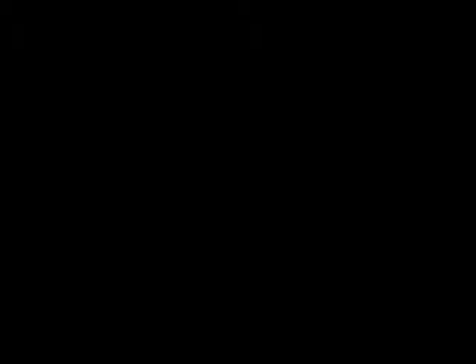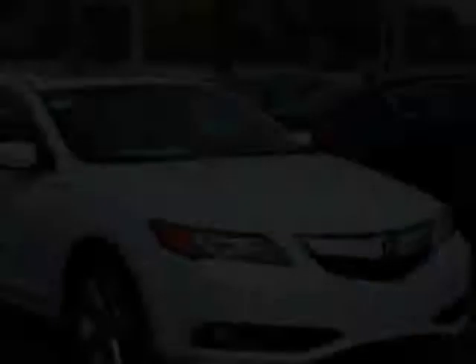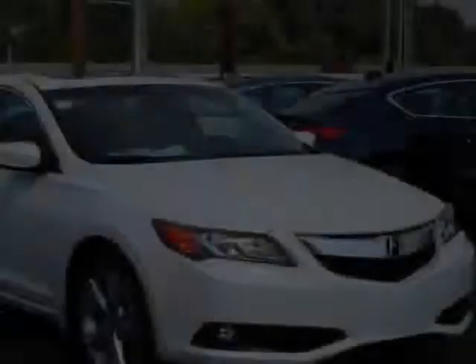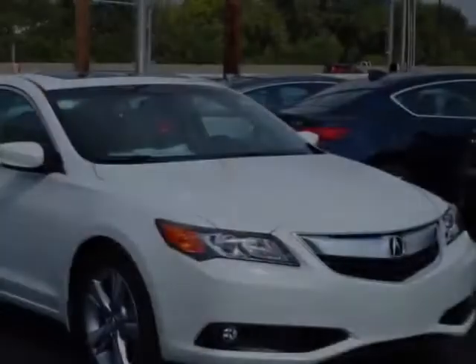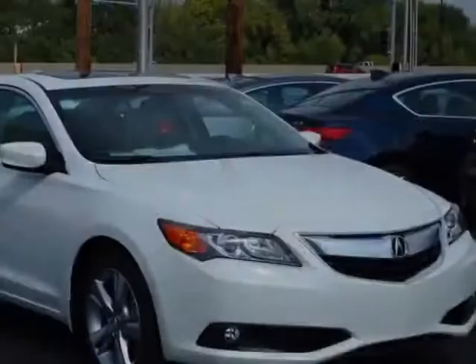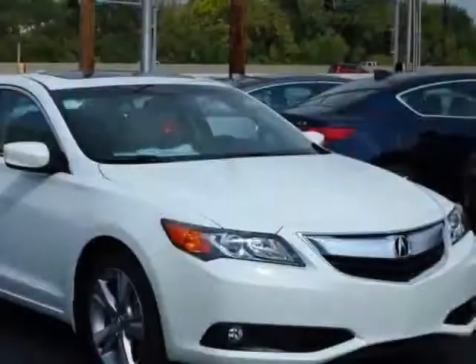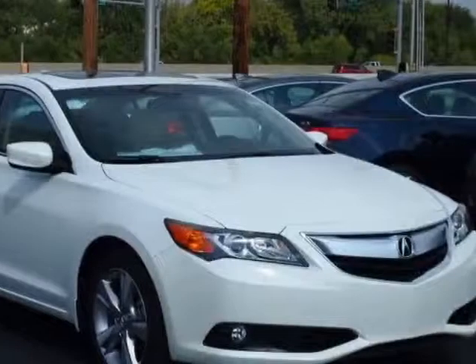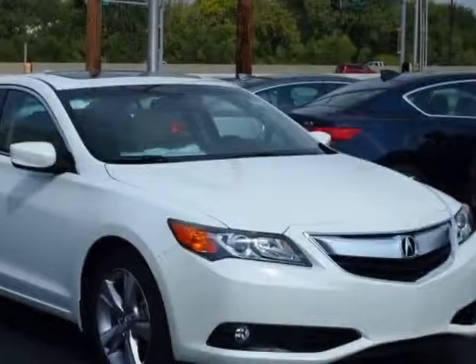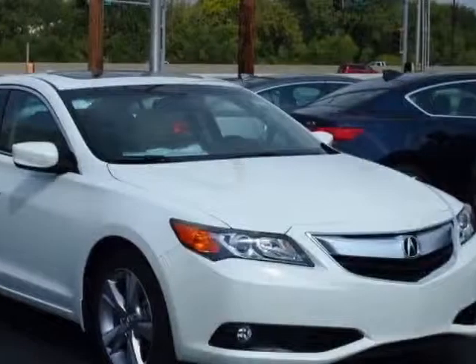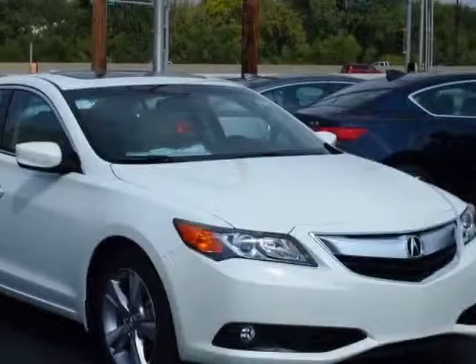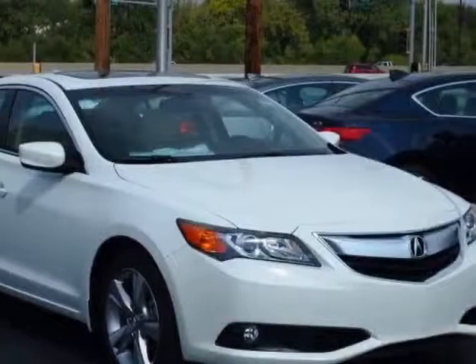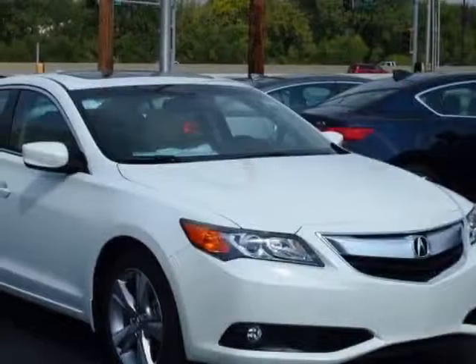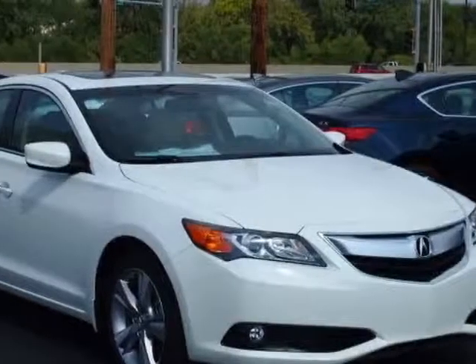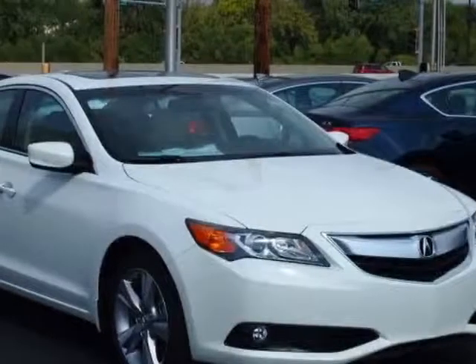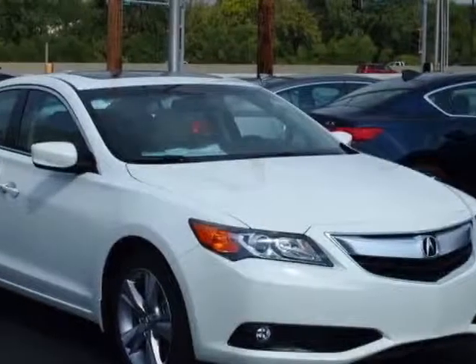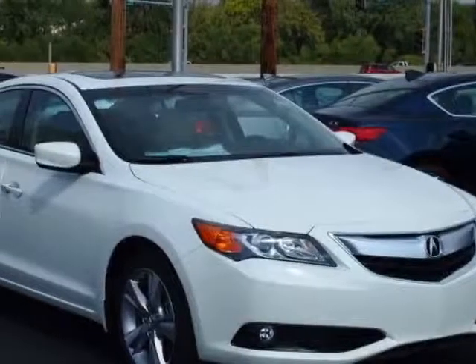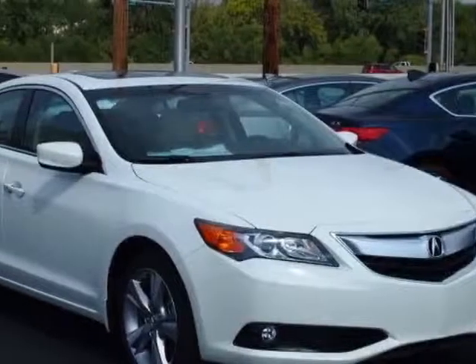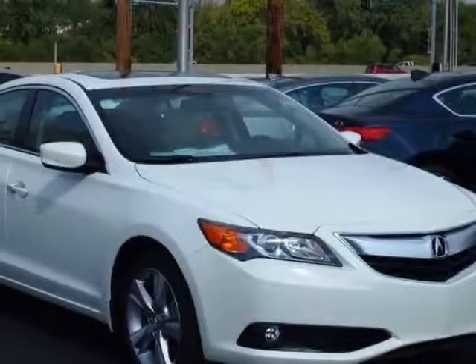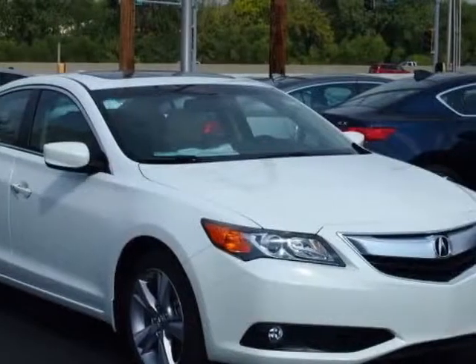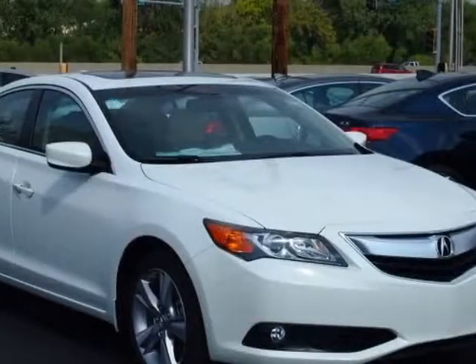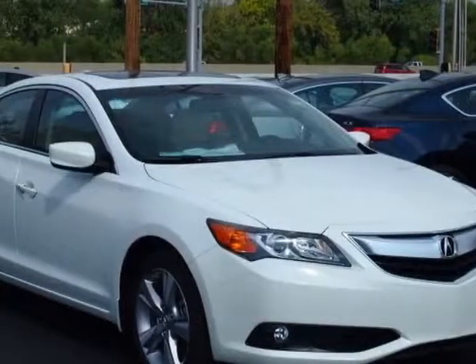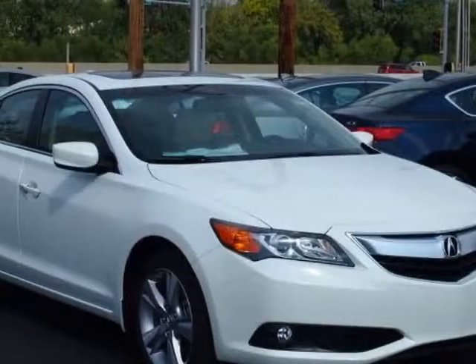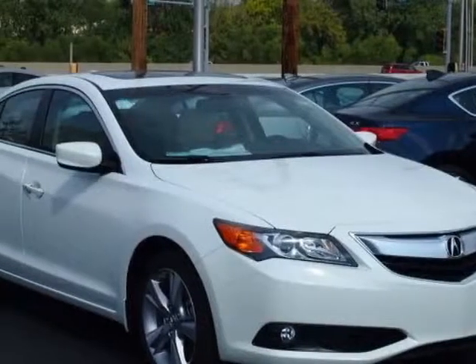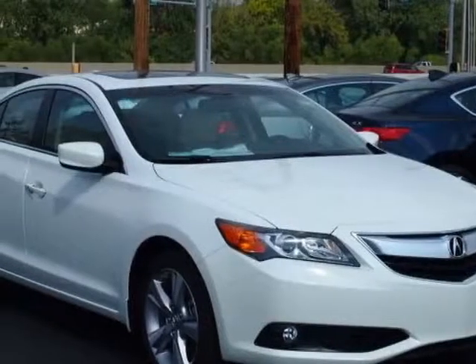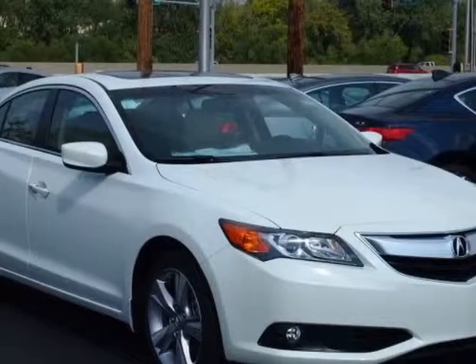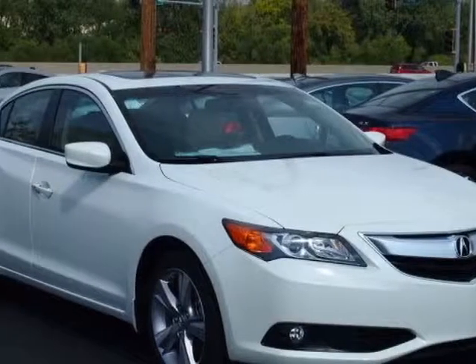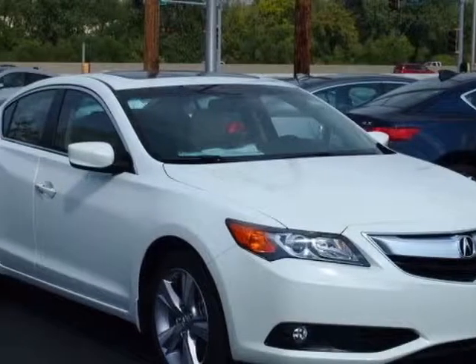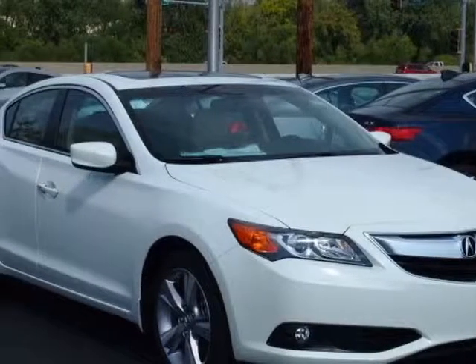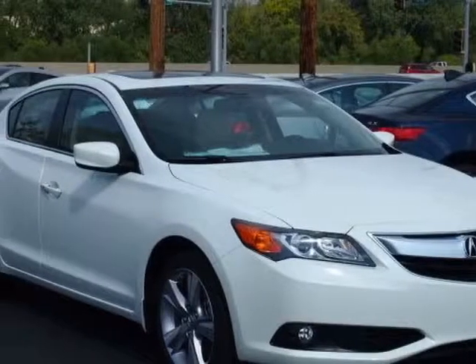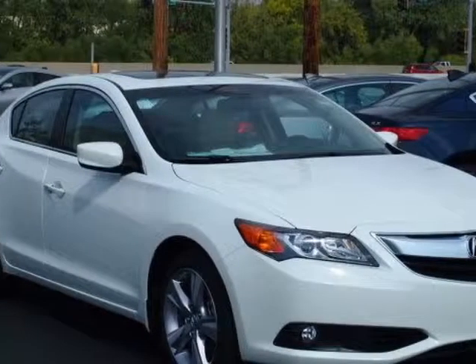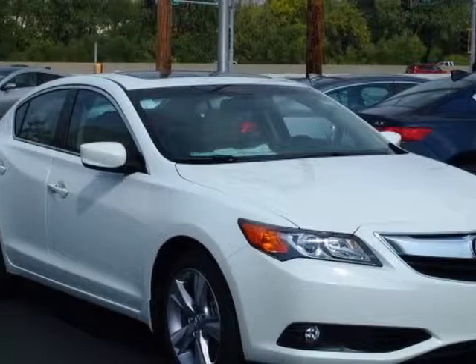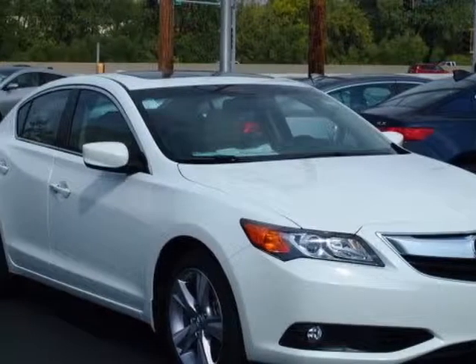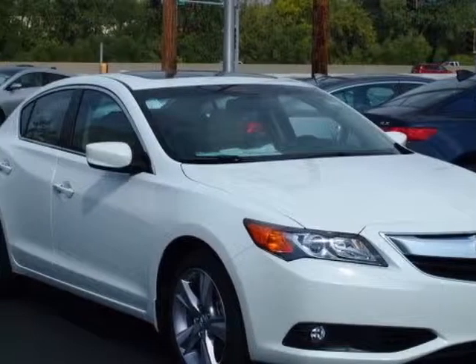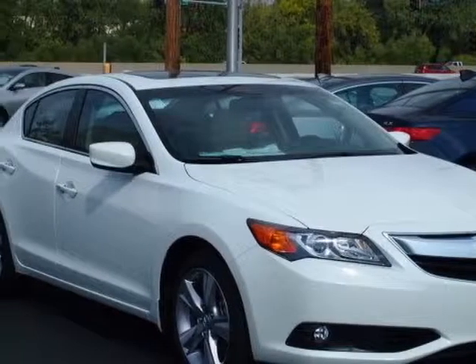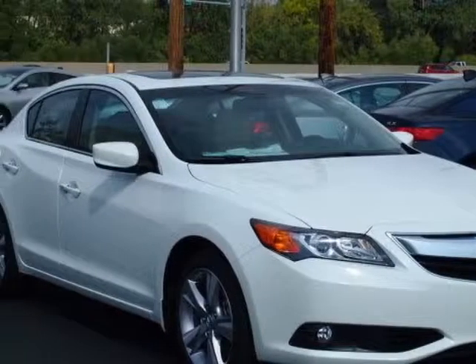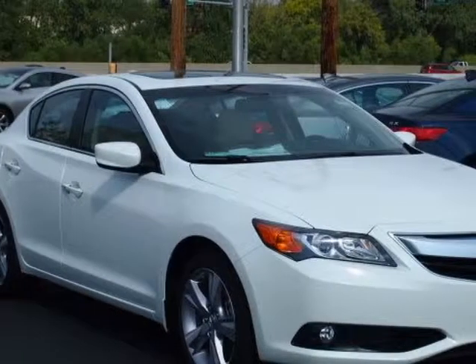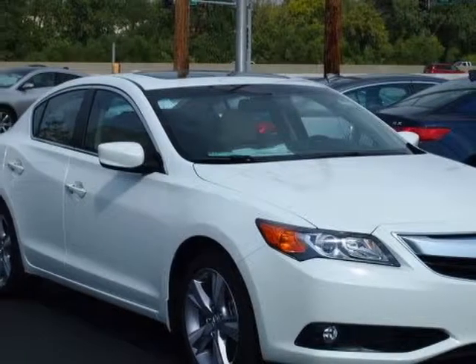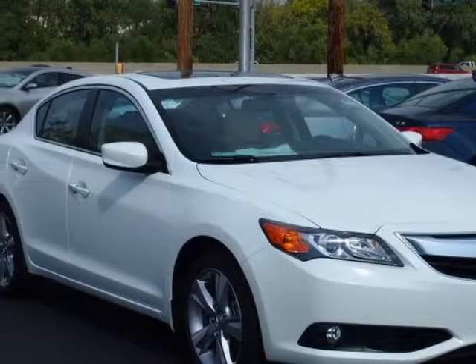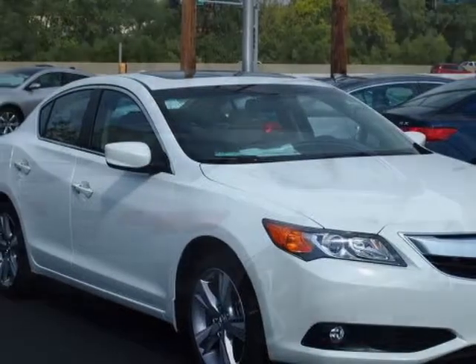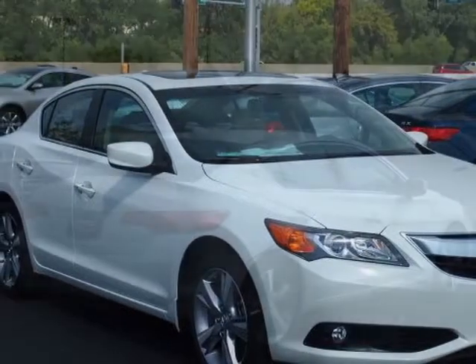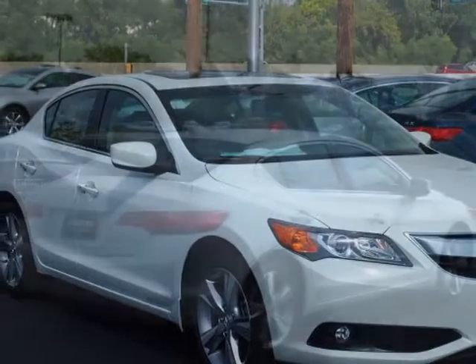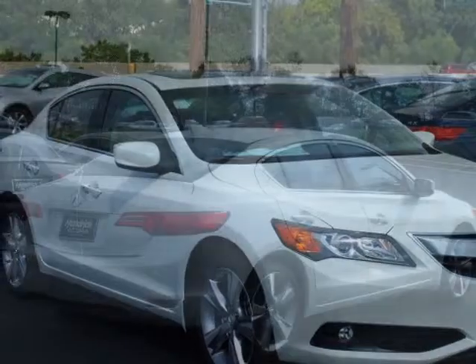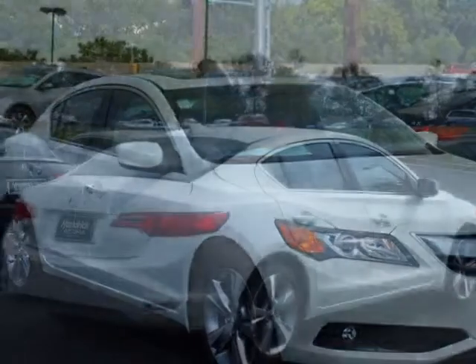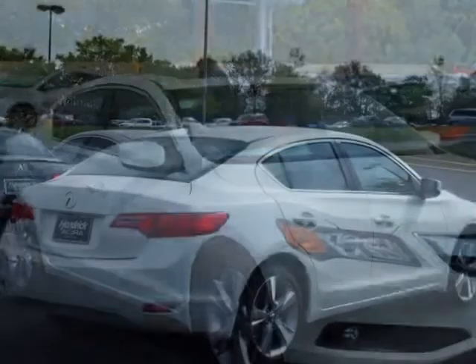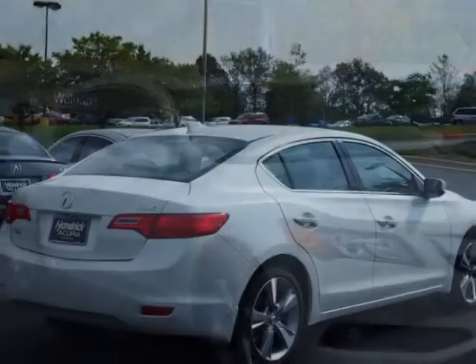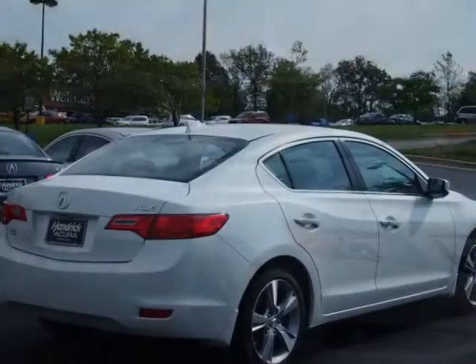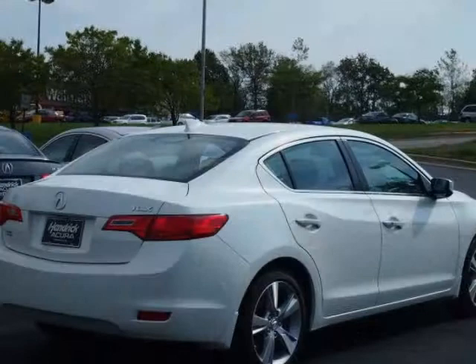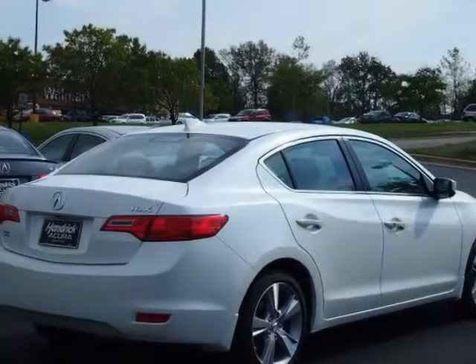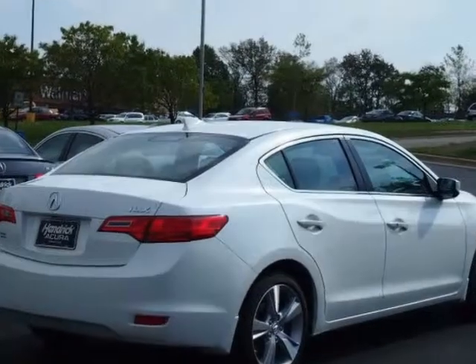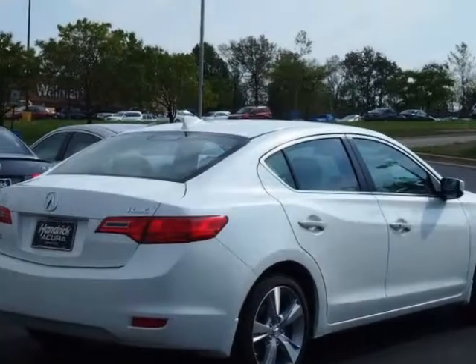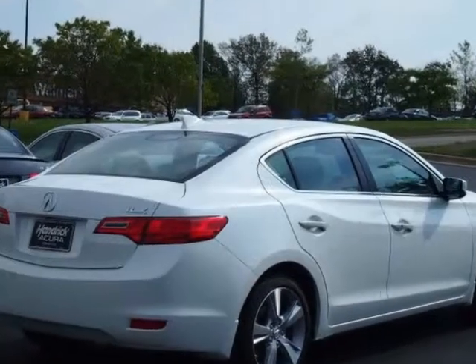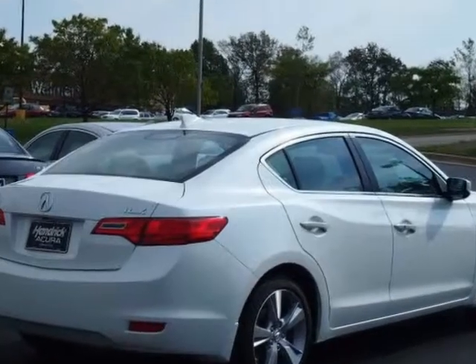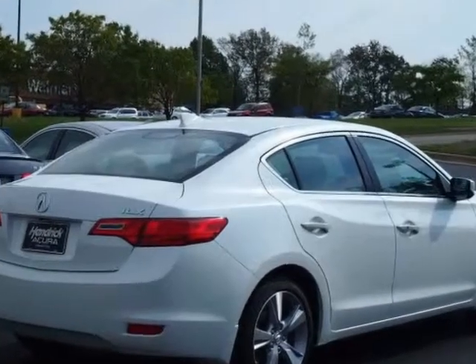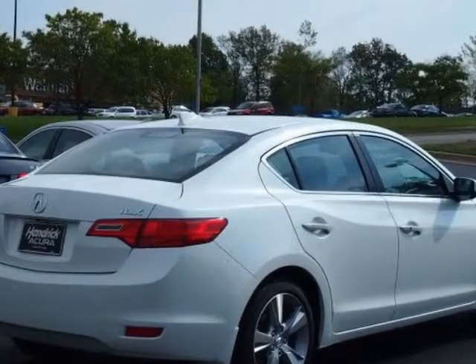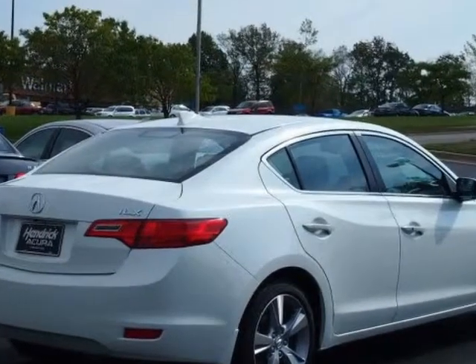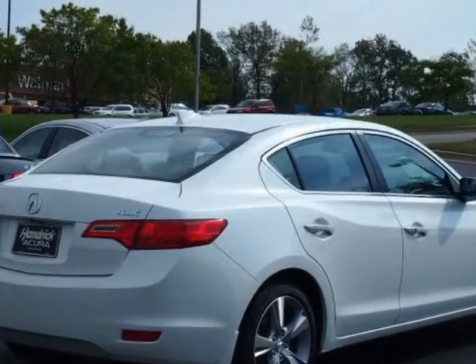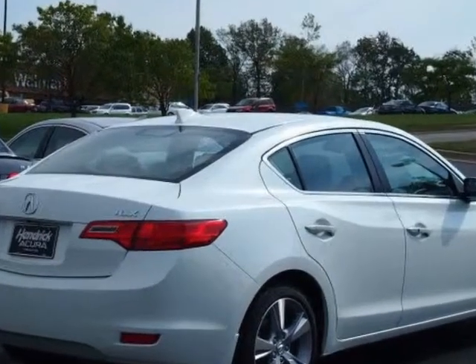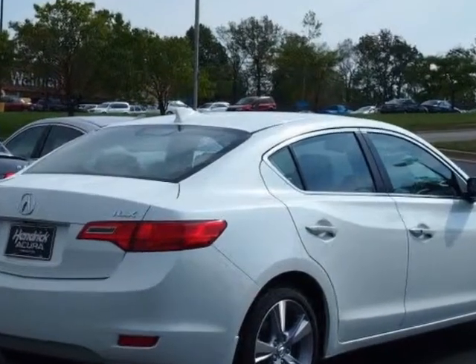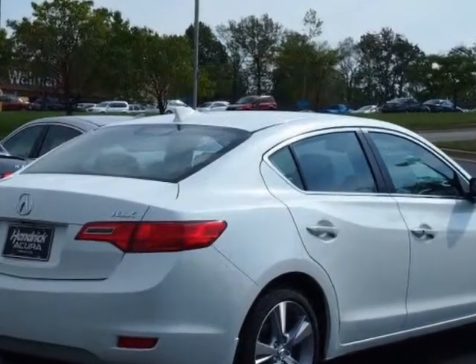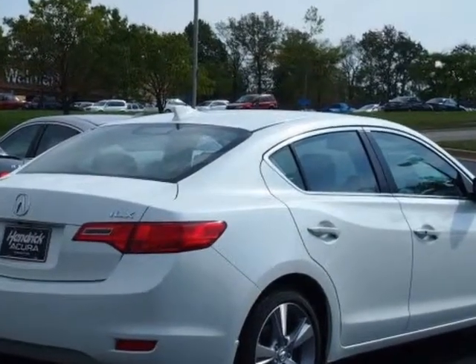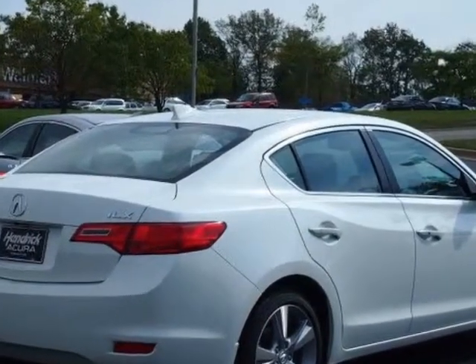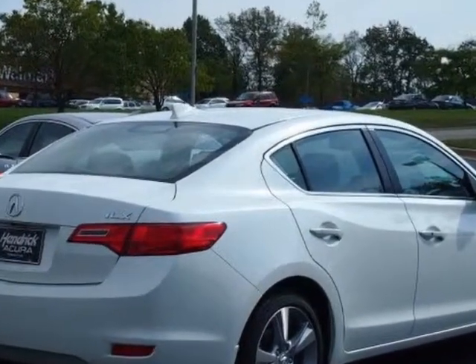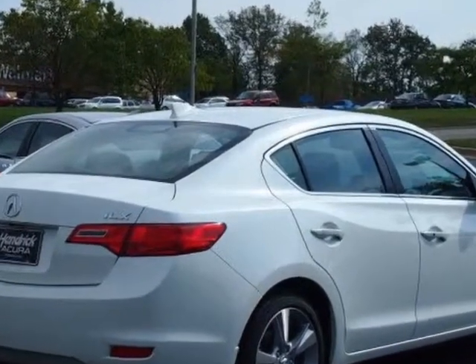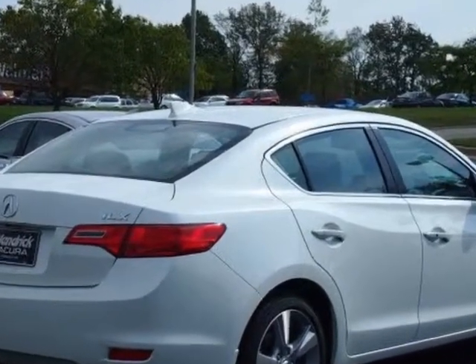Look at this new 2013 Acura ILX. For your protection, this vehicle has a full factory warranty.